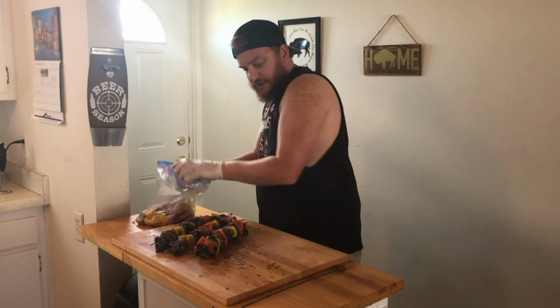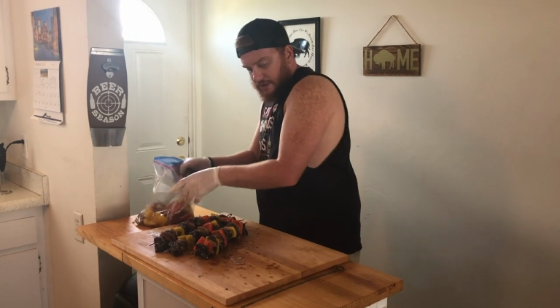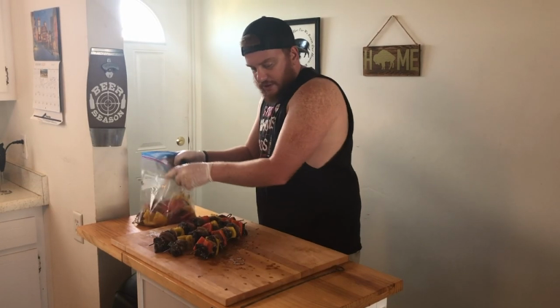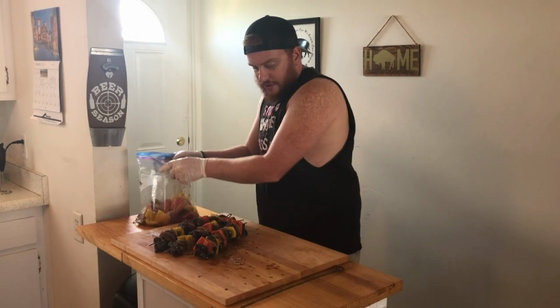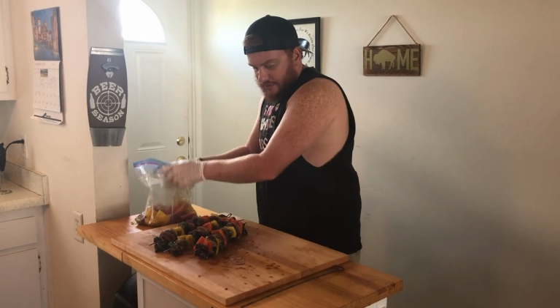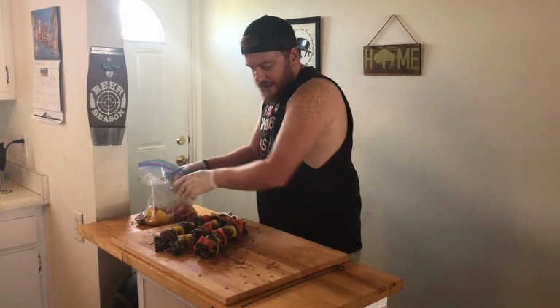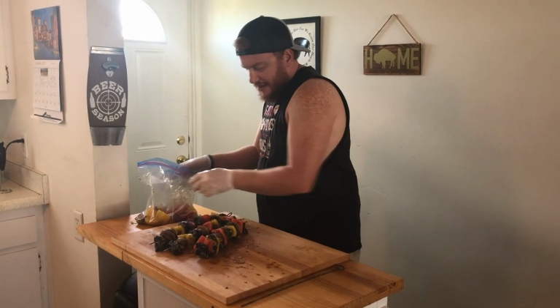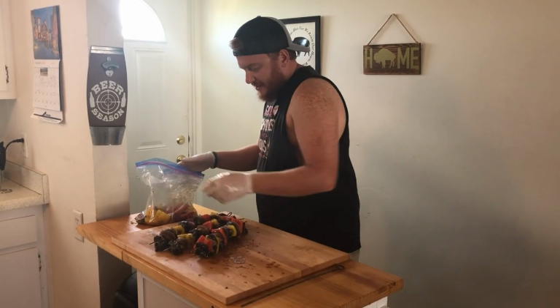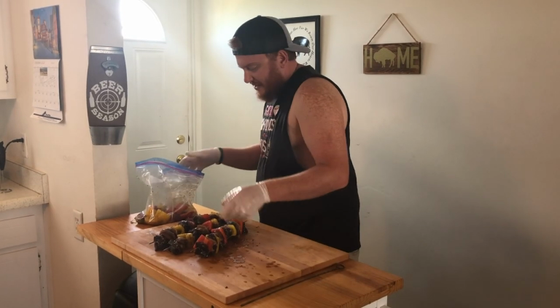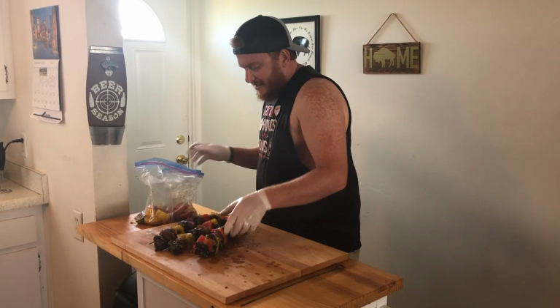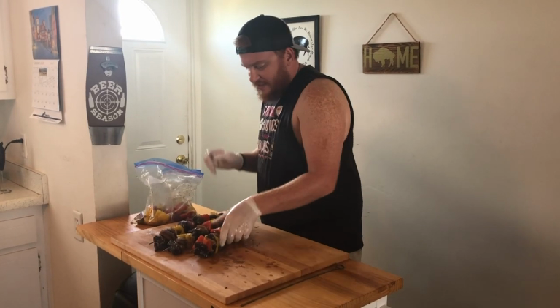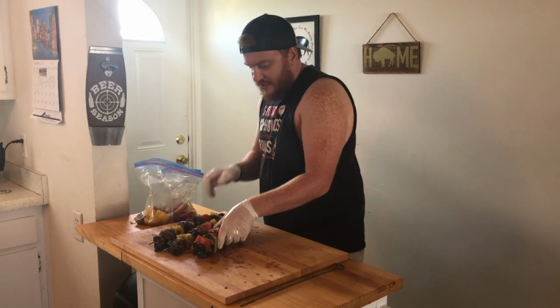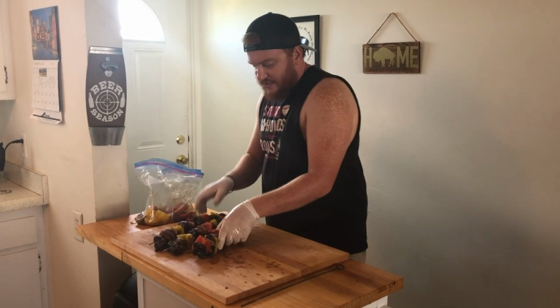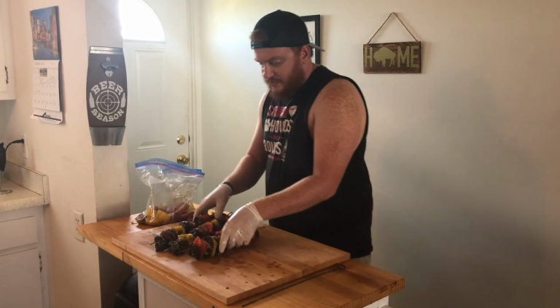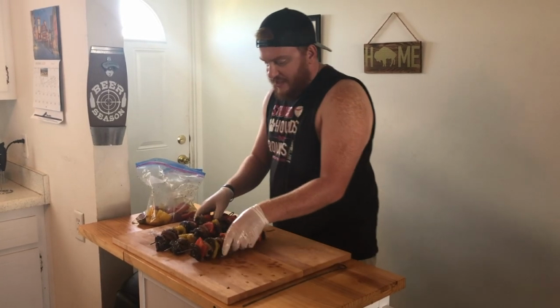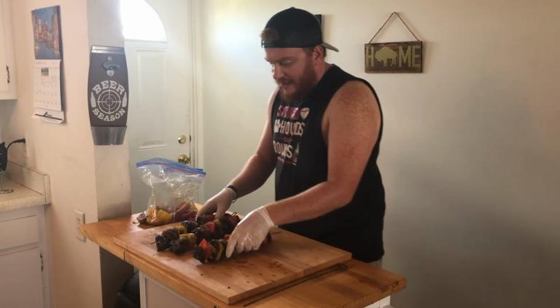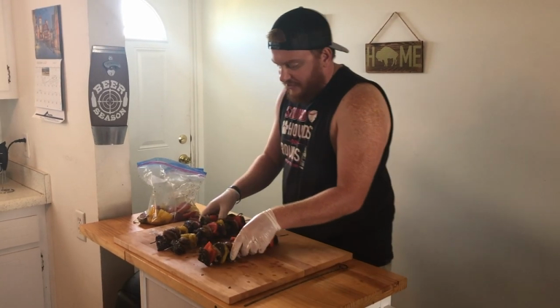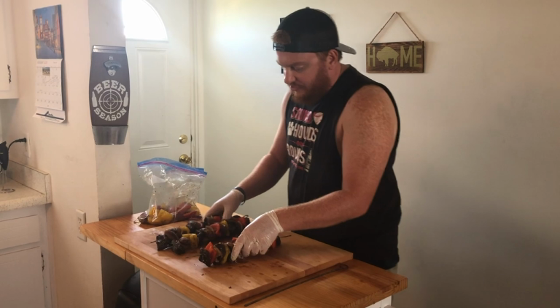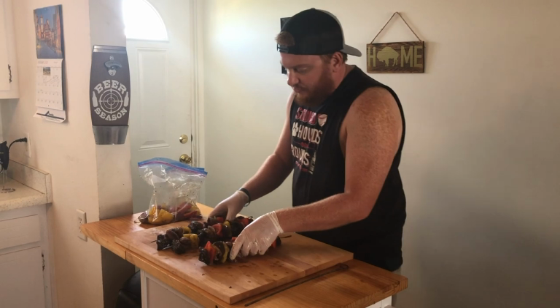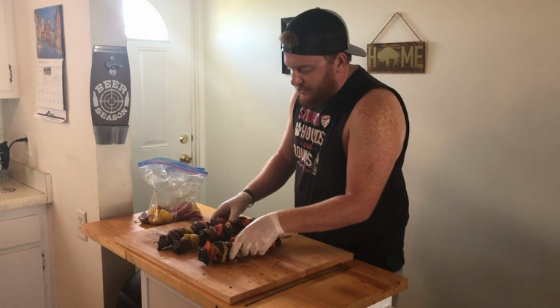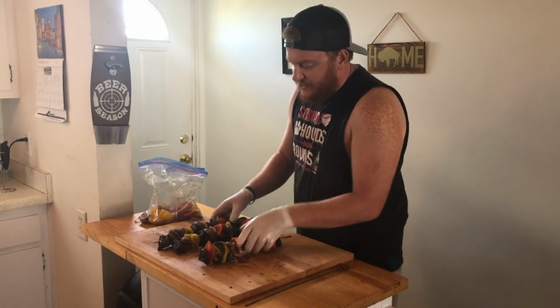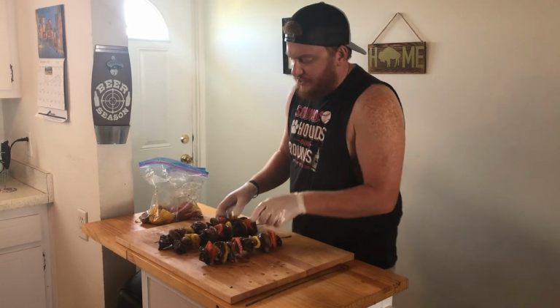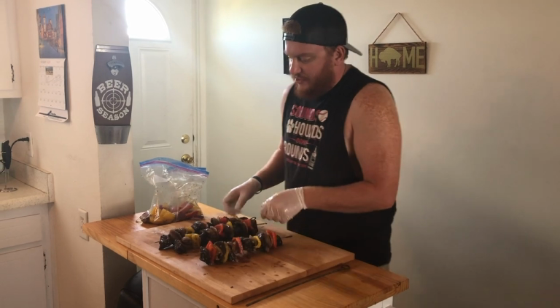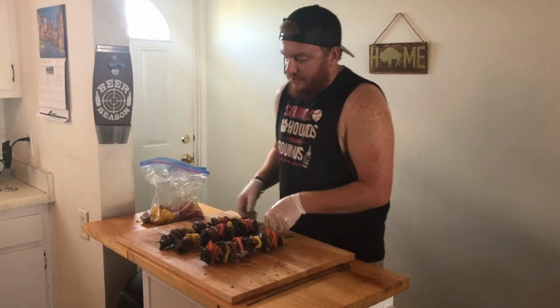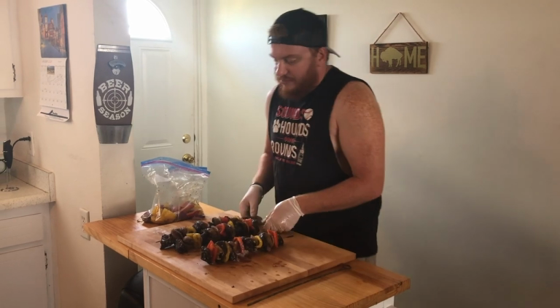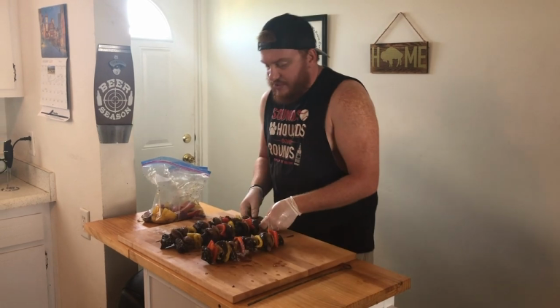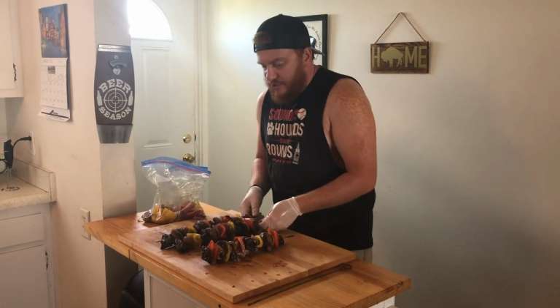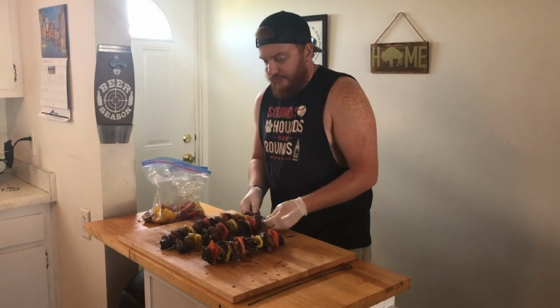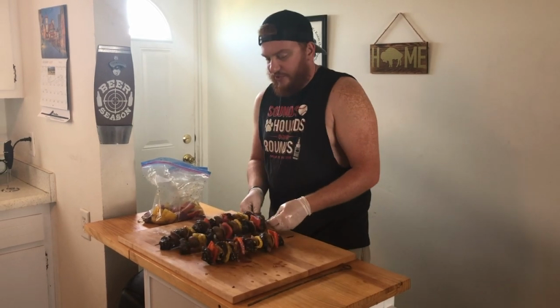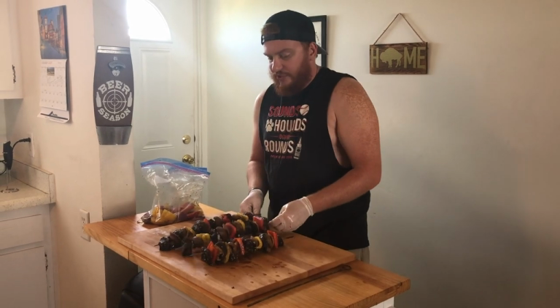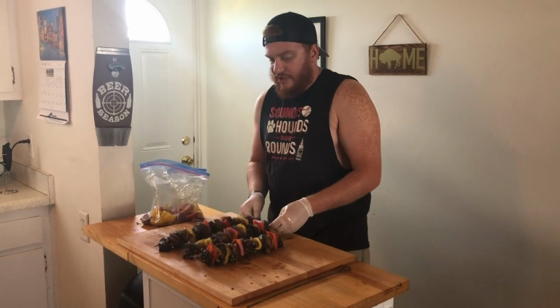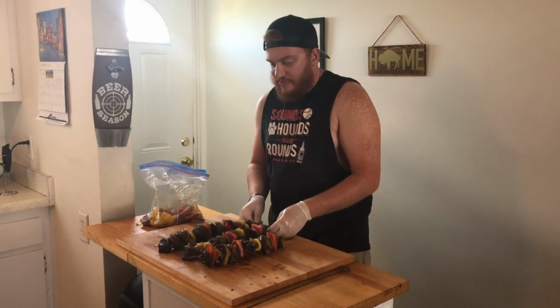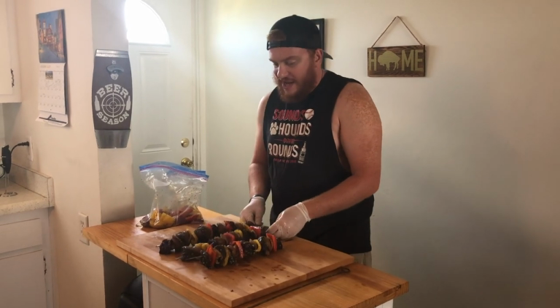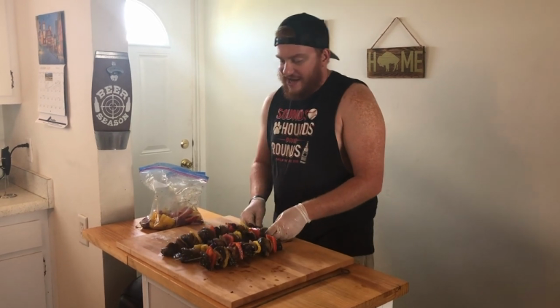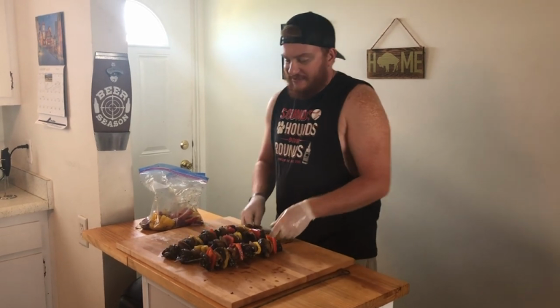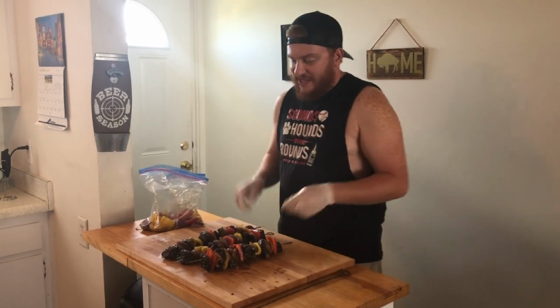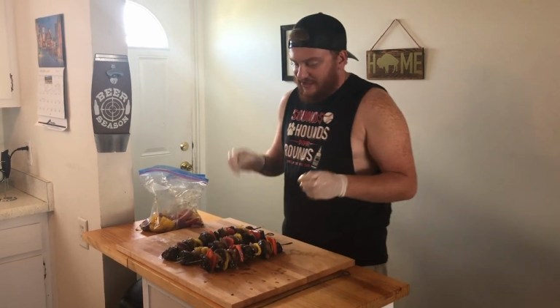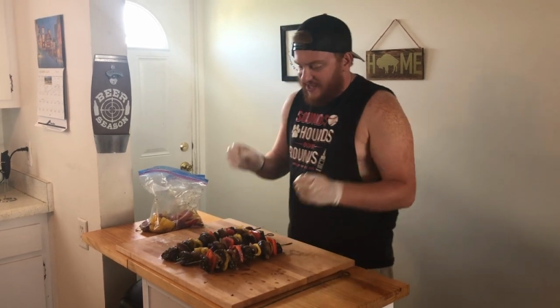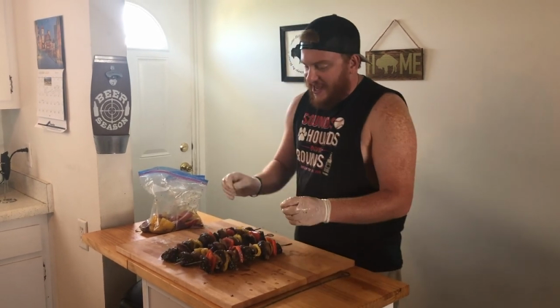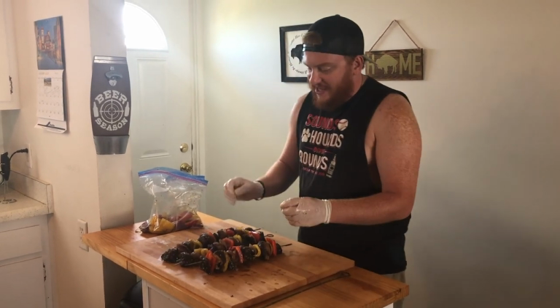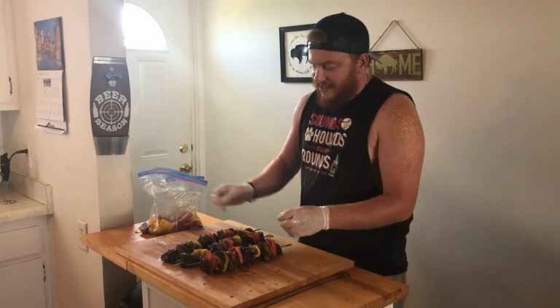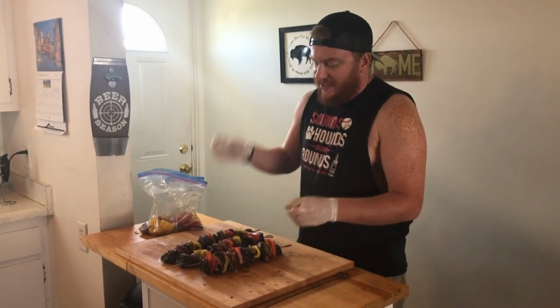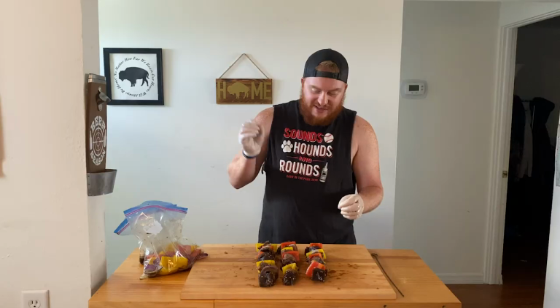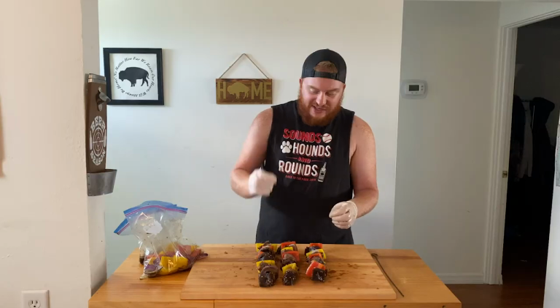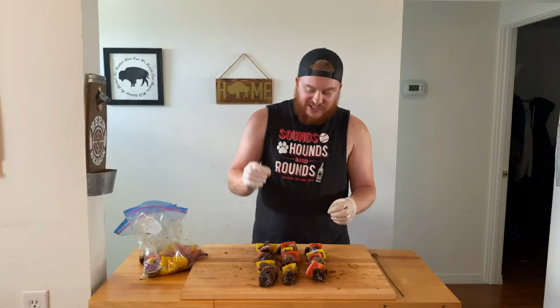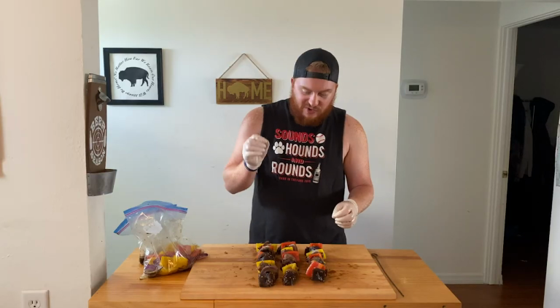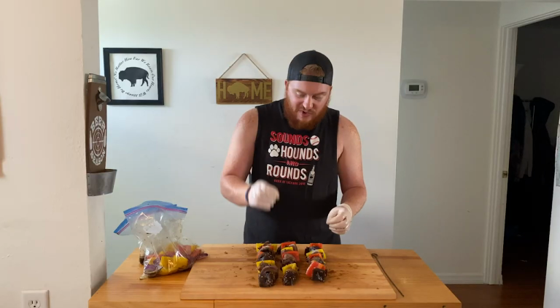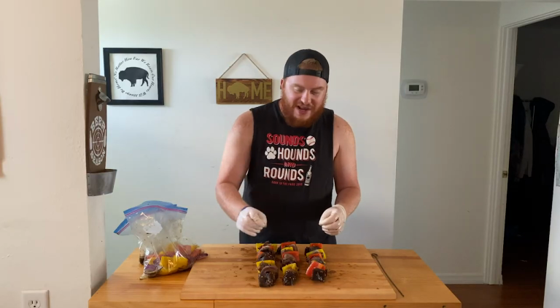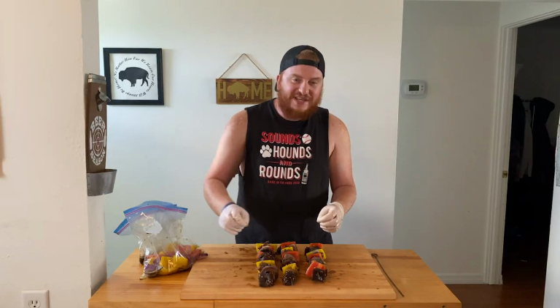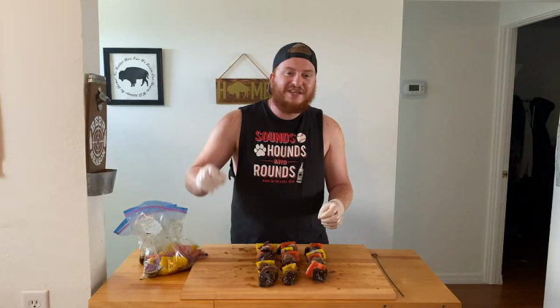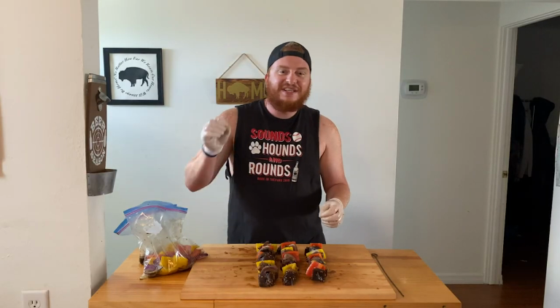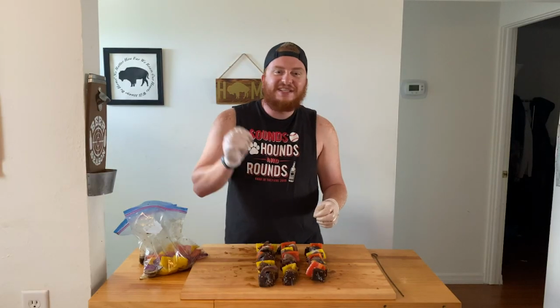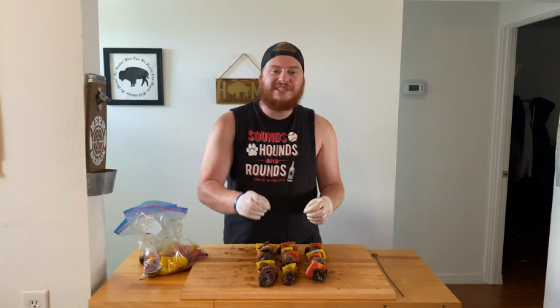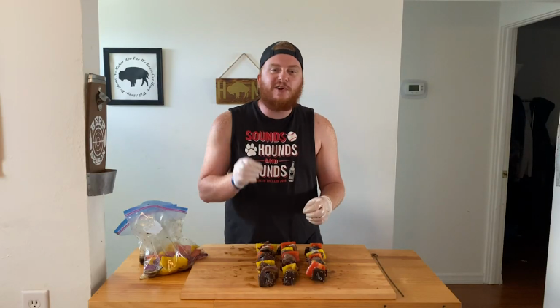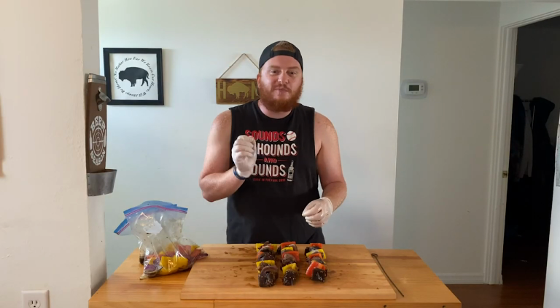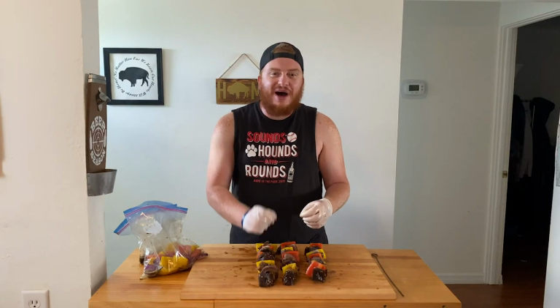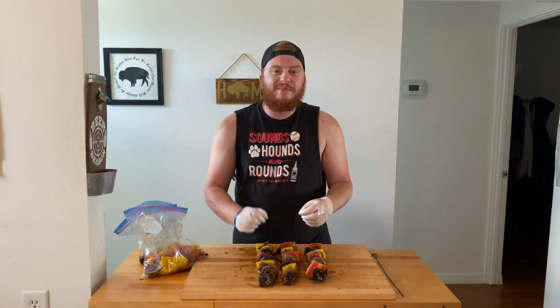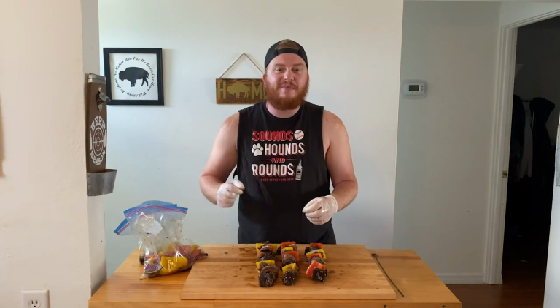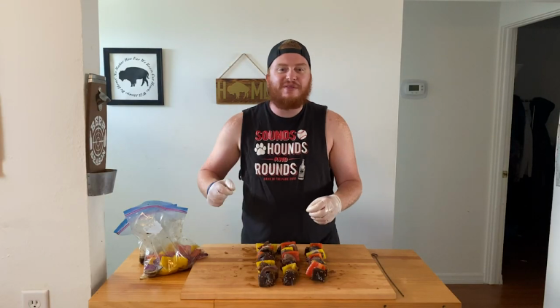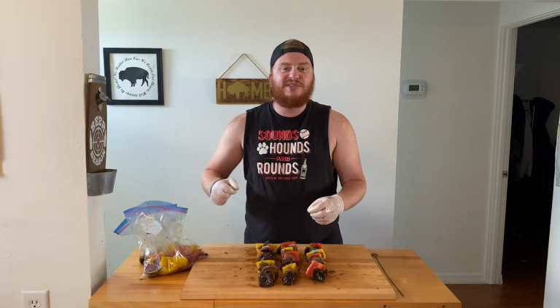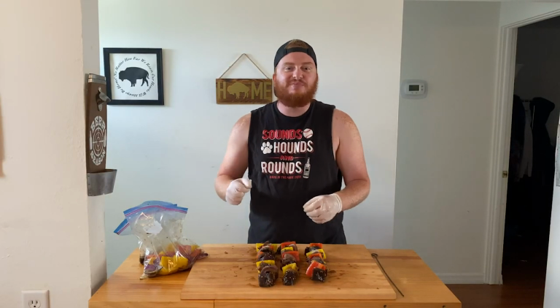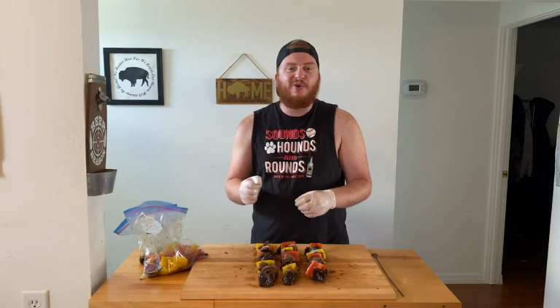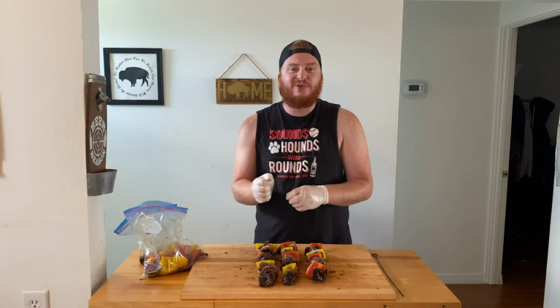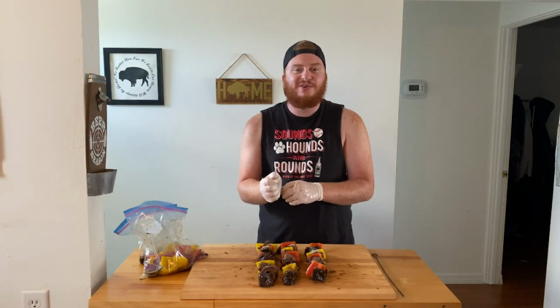And that does it. We got three beautiful kebabs — I'll take it. These are ready. Let's go pop them on the smoker.